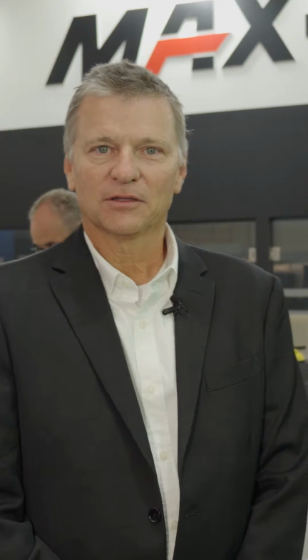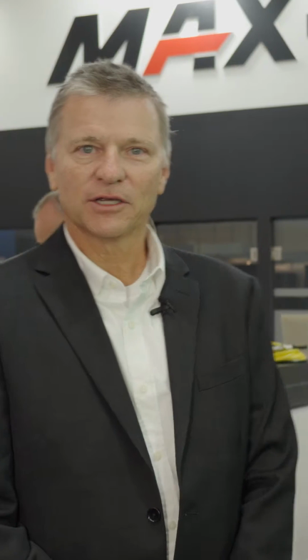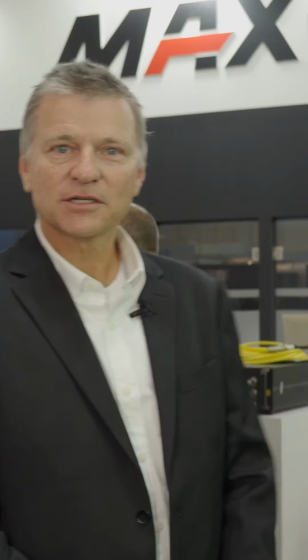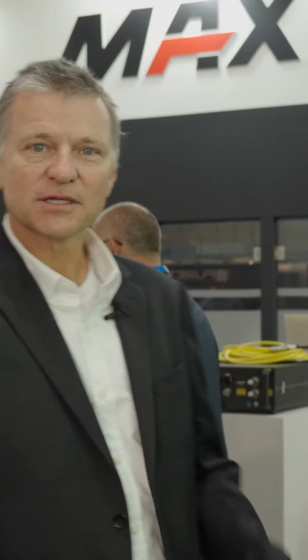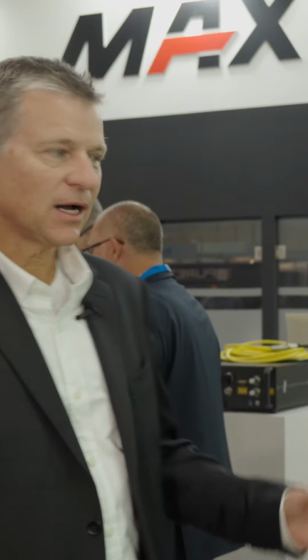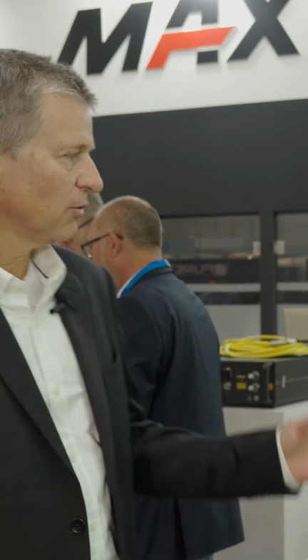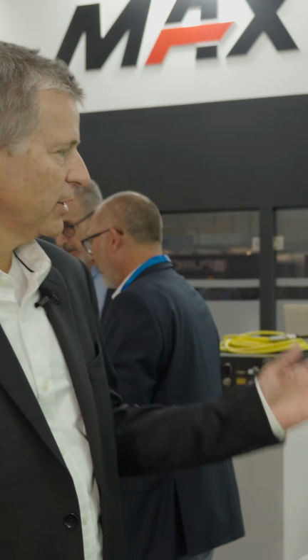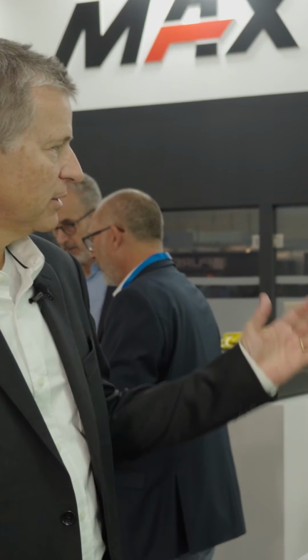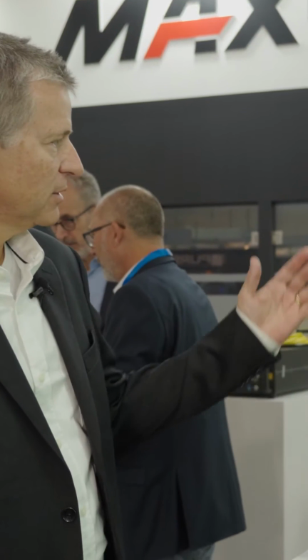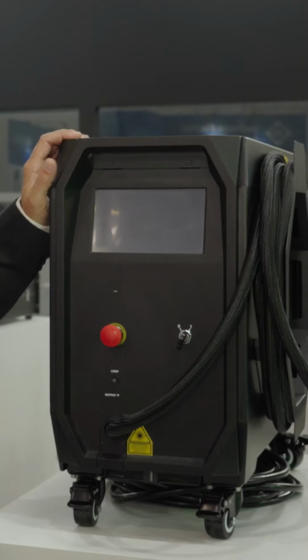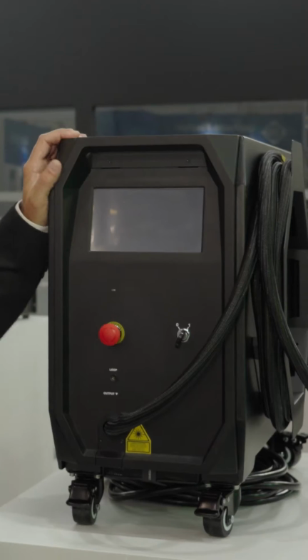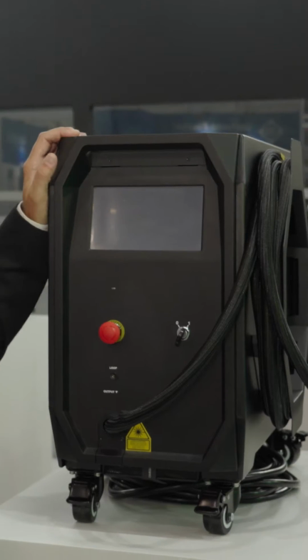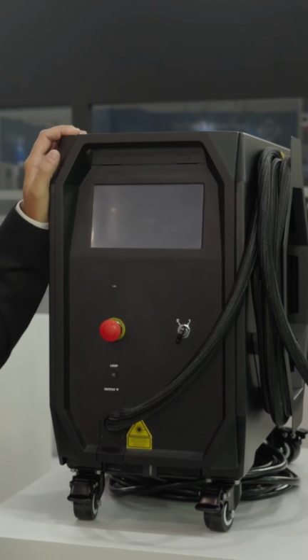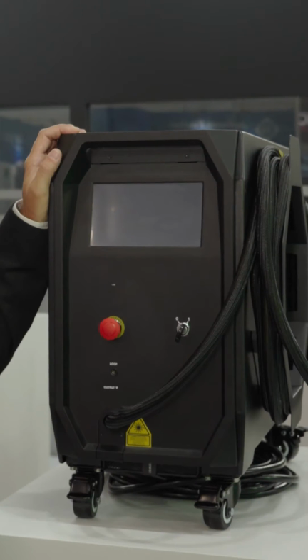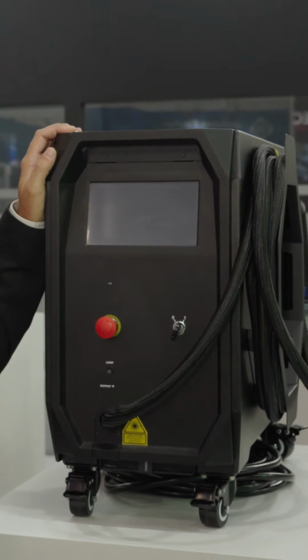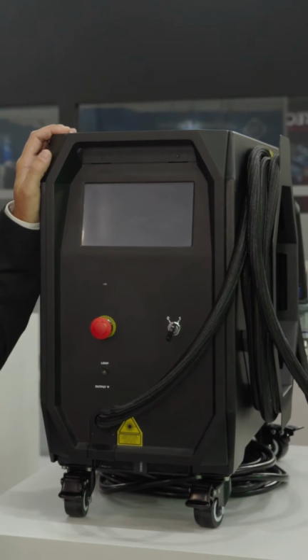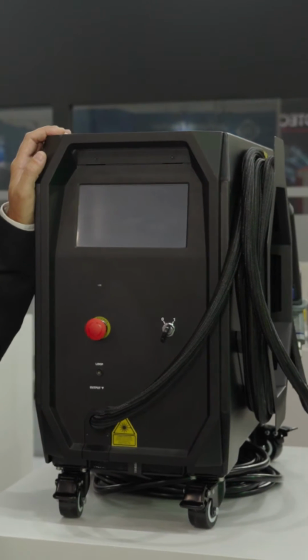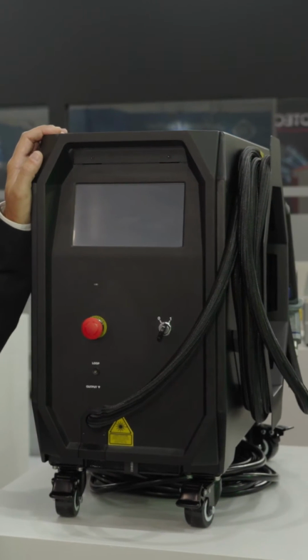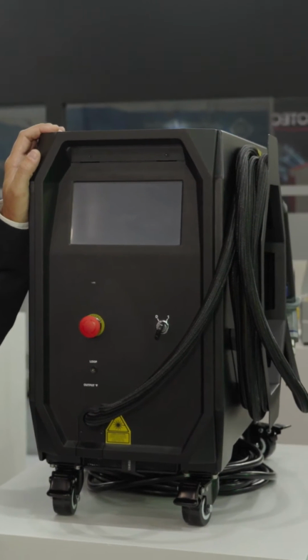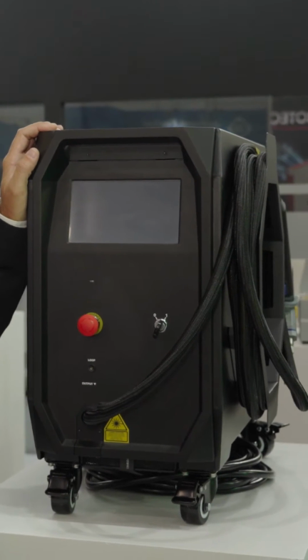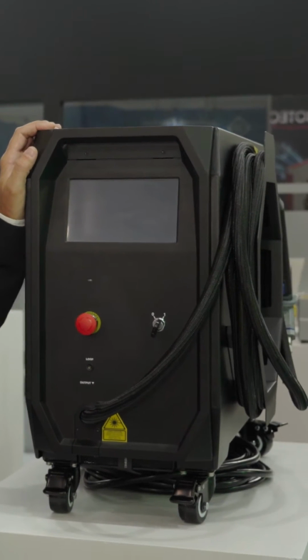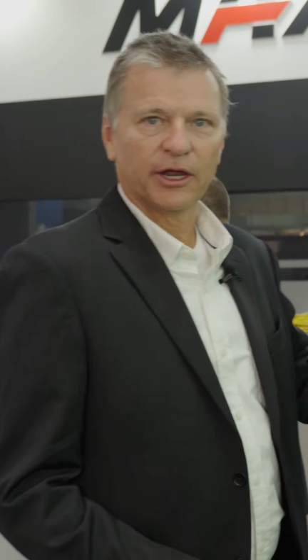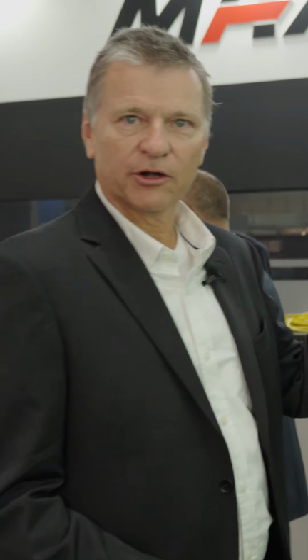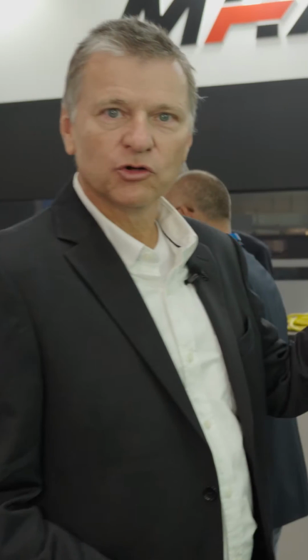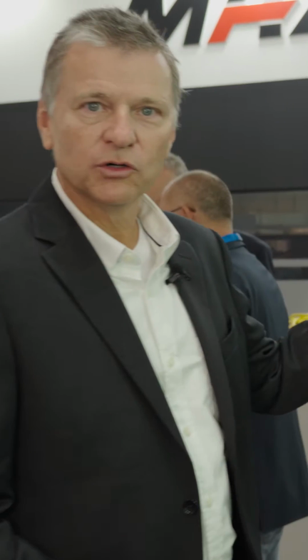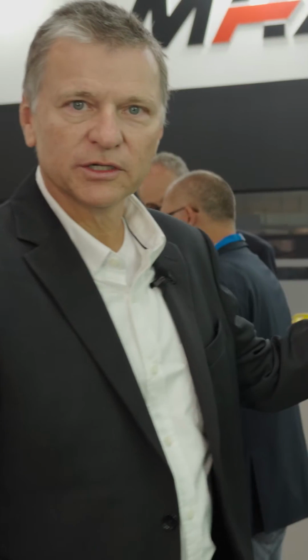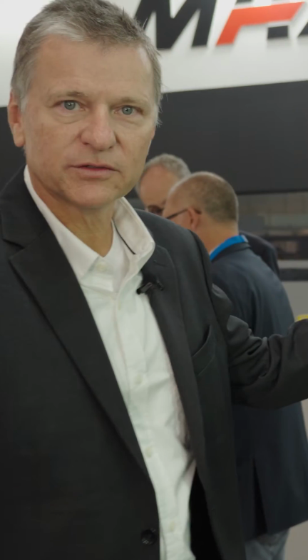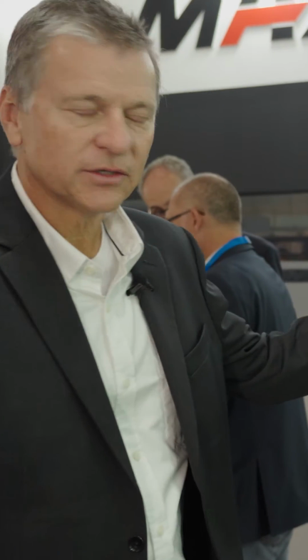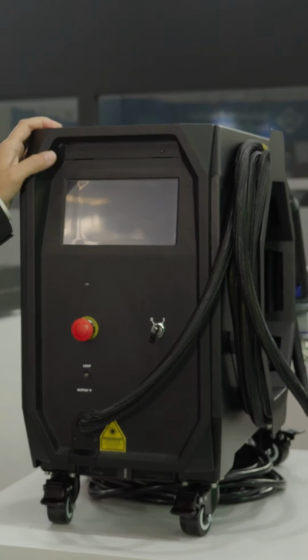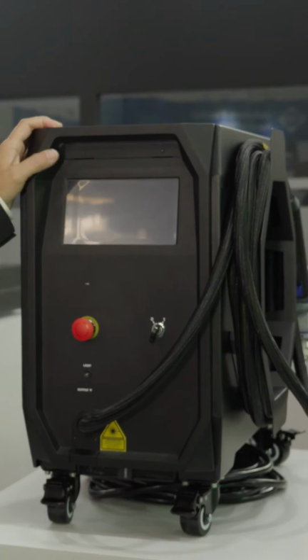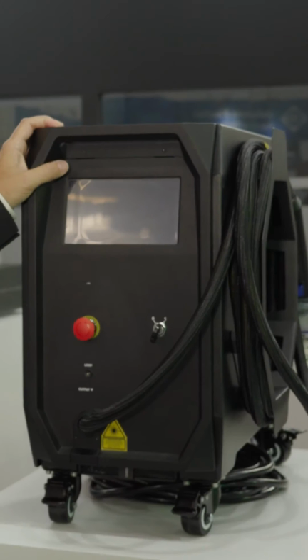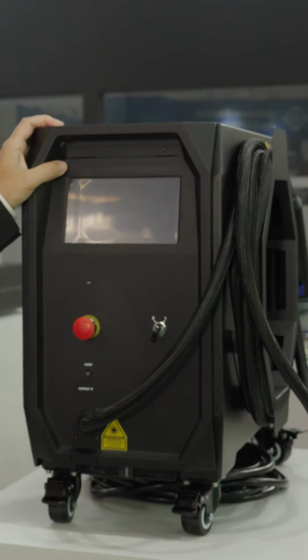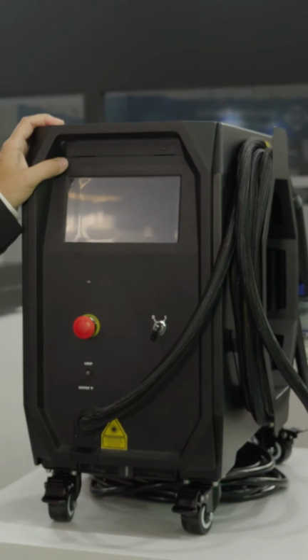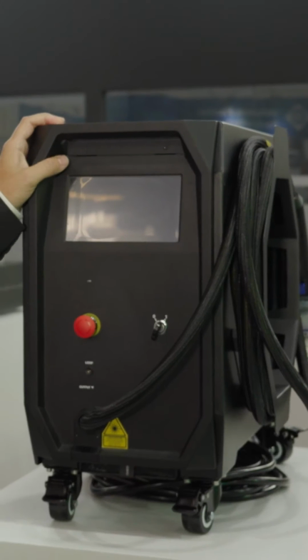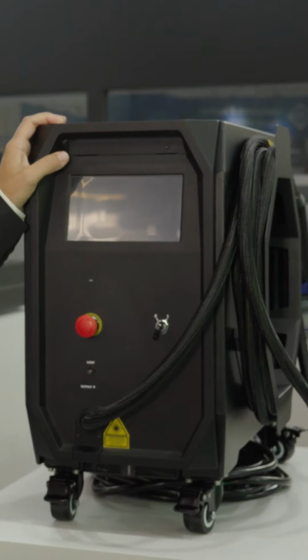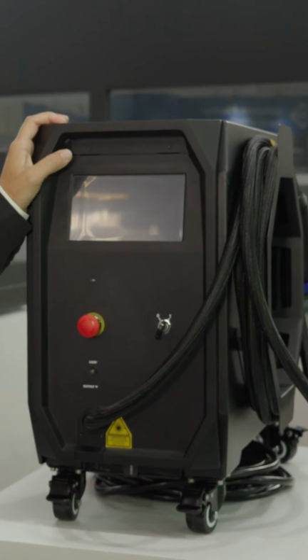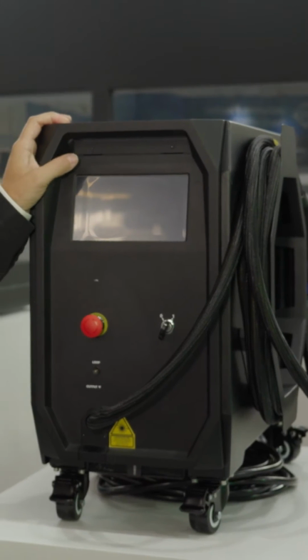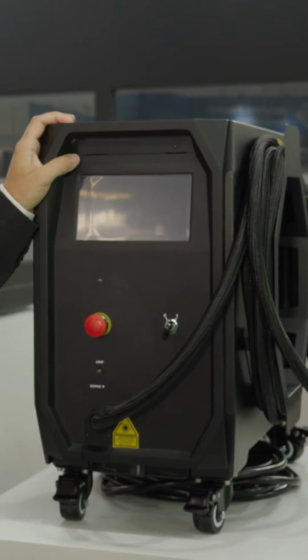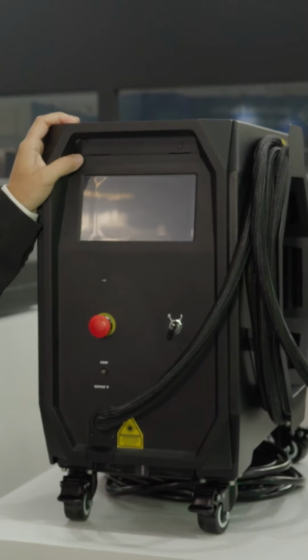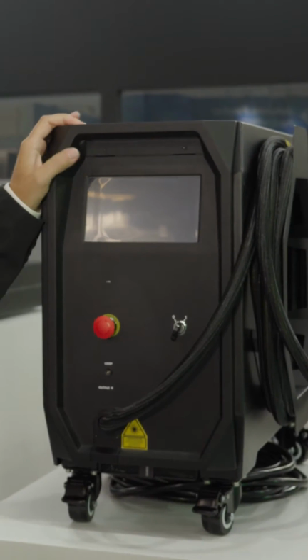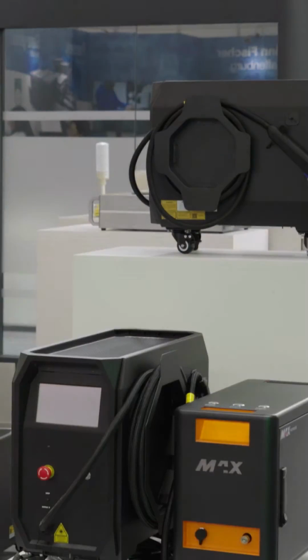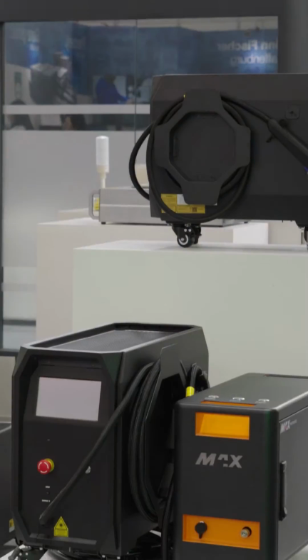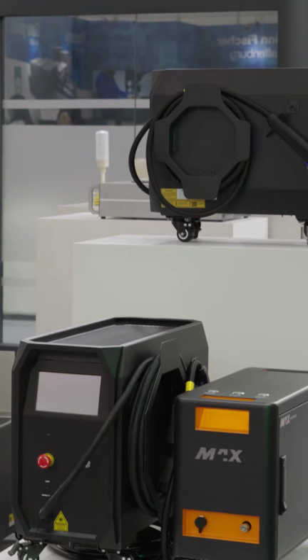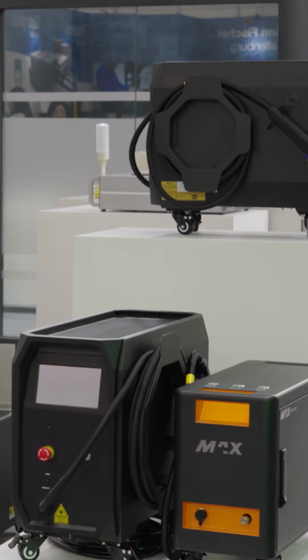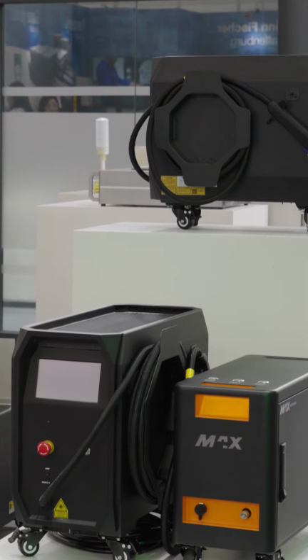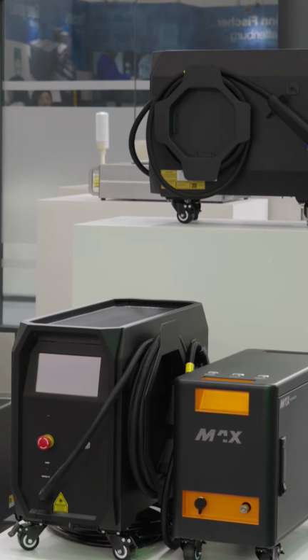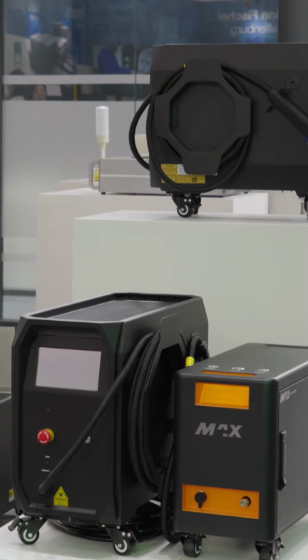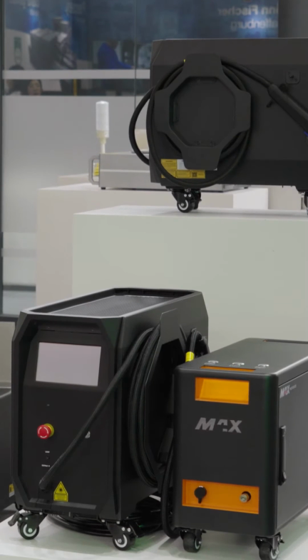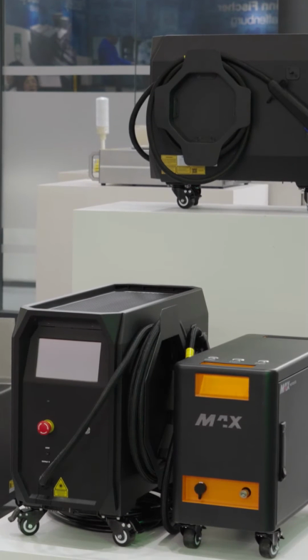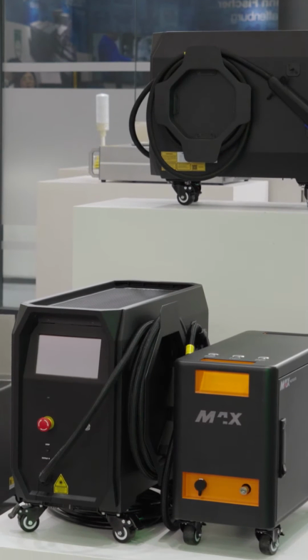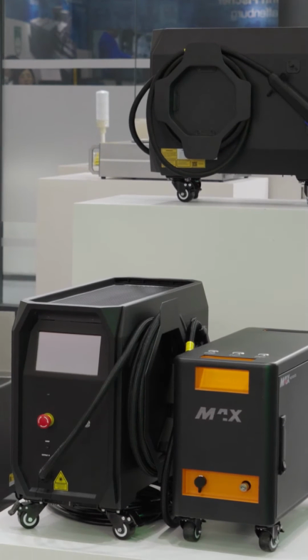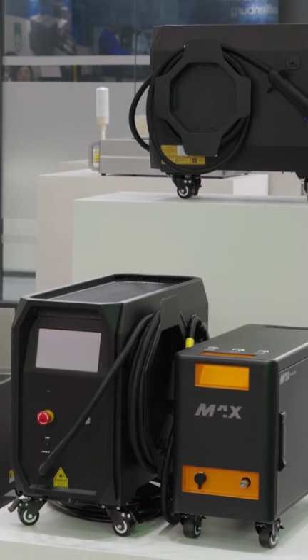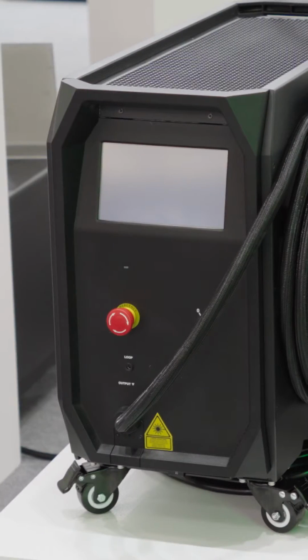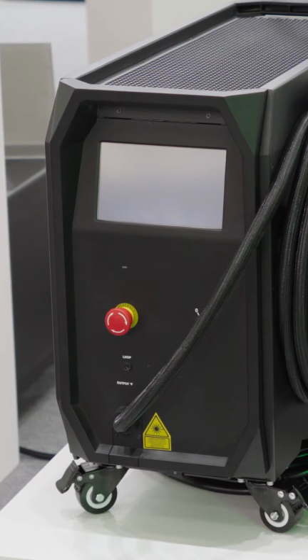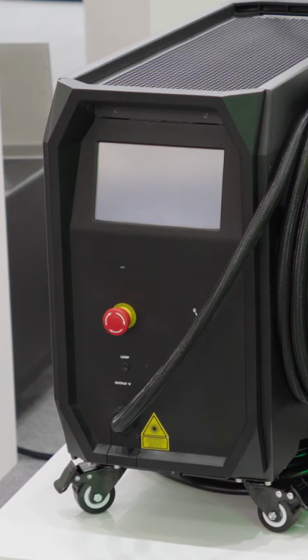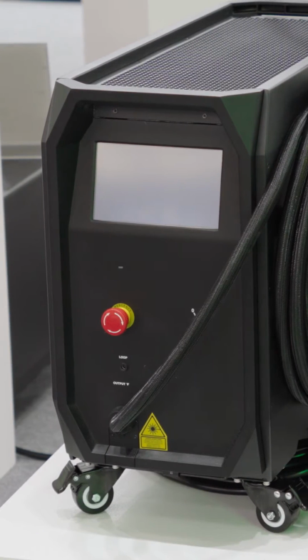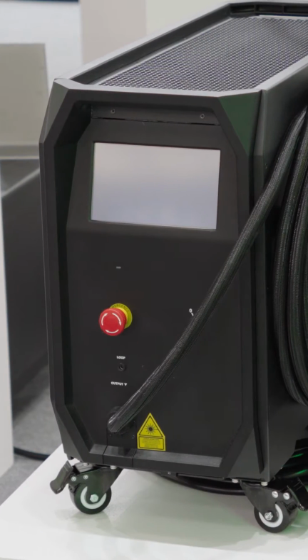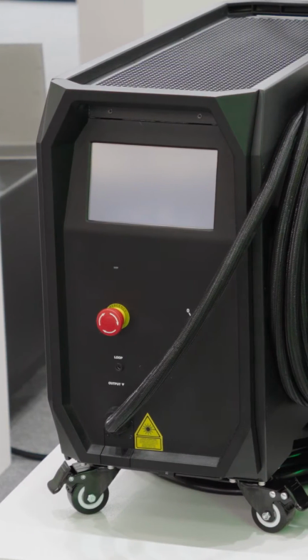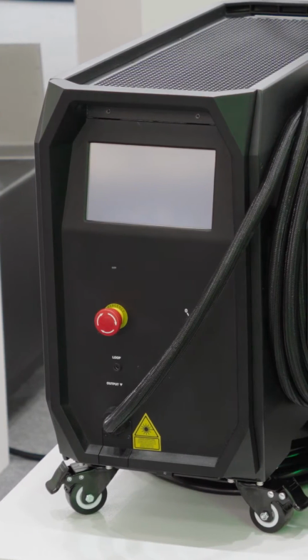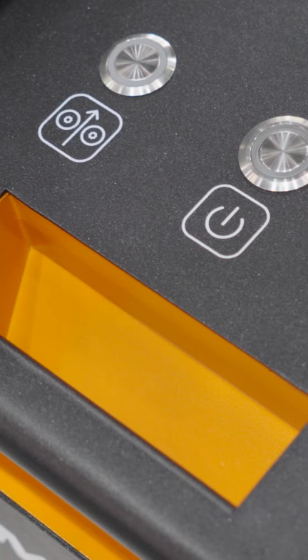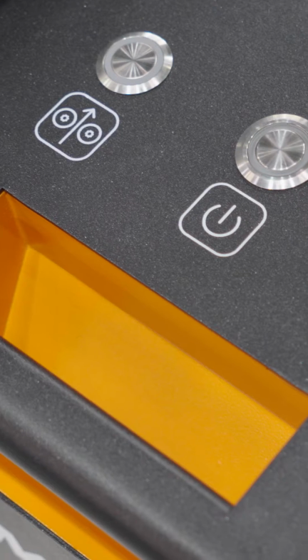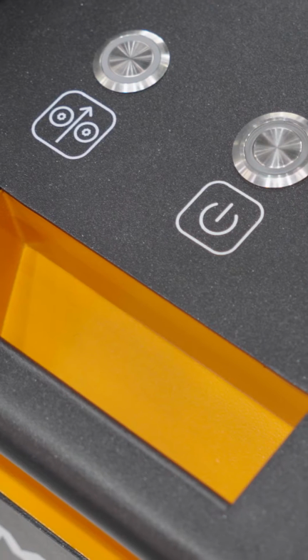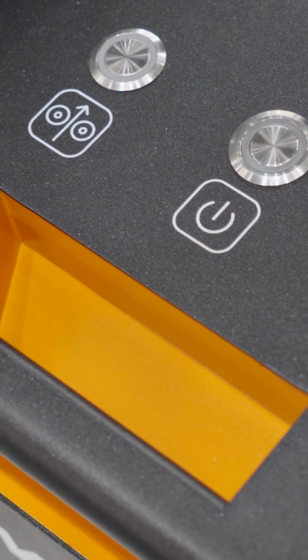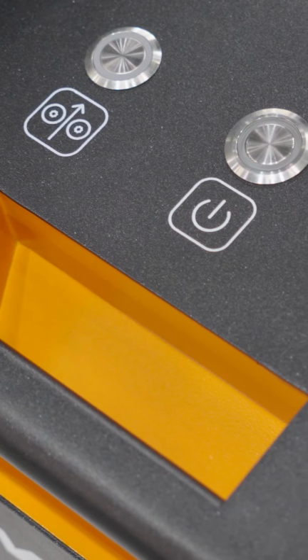This is our handheld welding equipment, air coolant. We have it in three versions with different powers, so different welding dams.